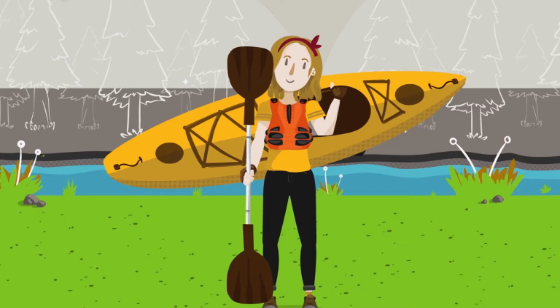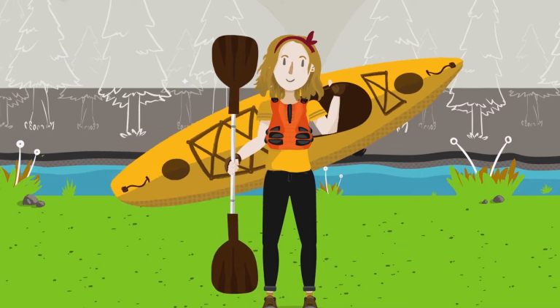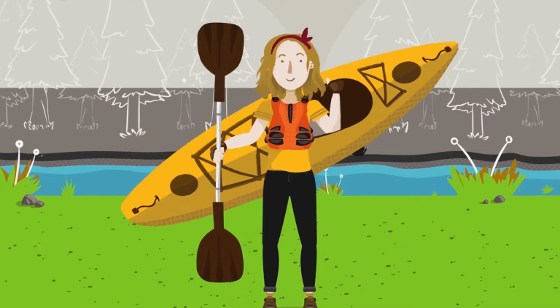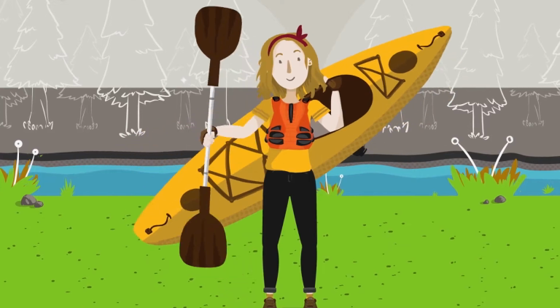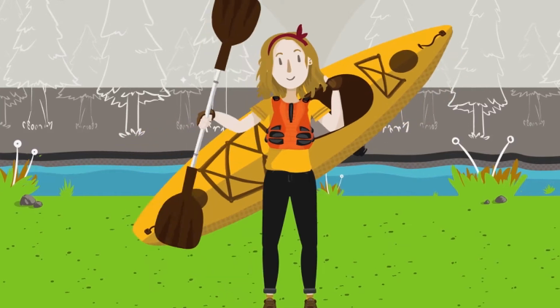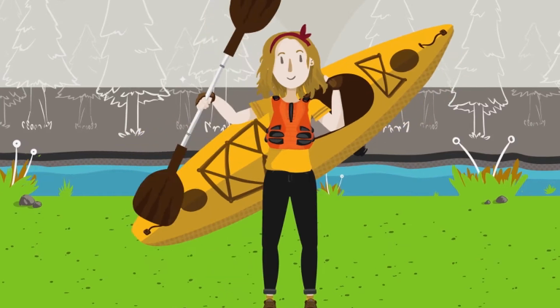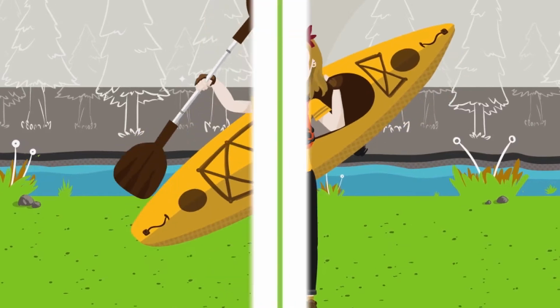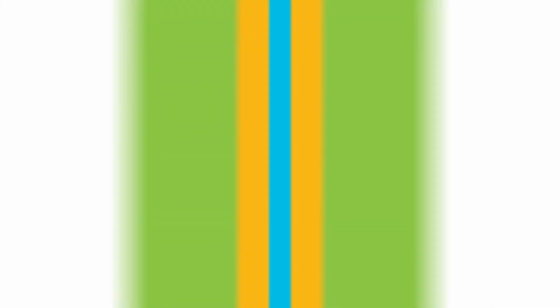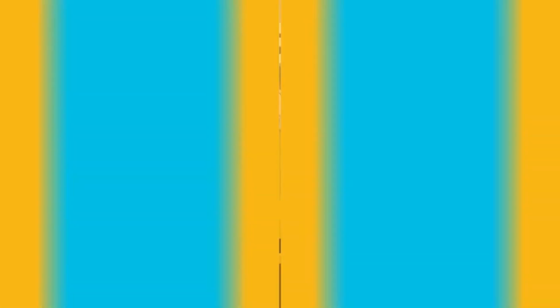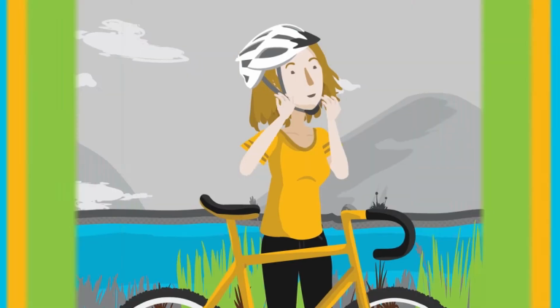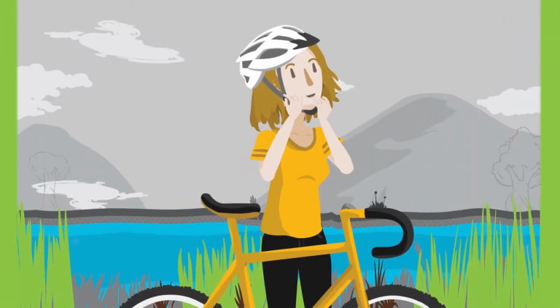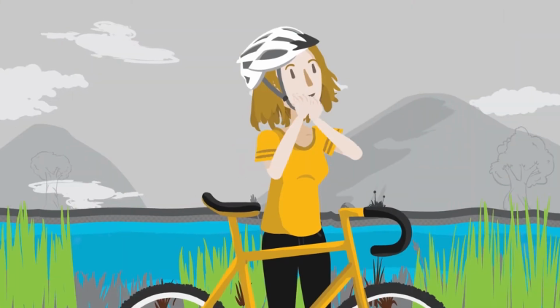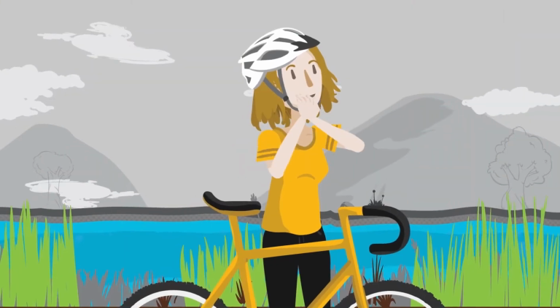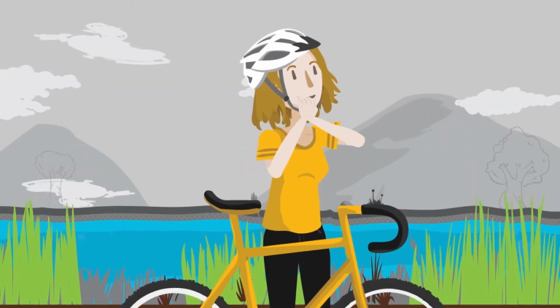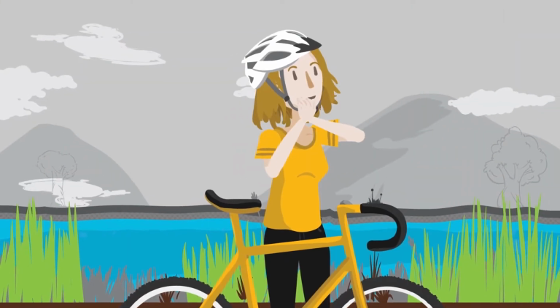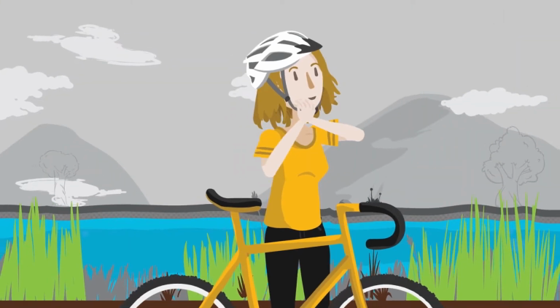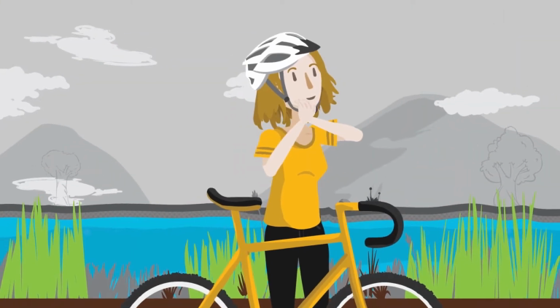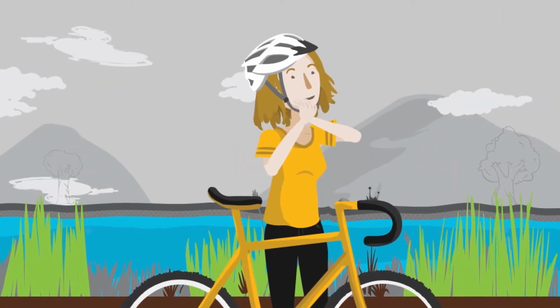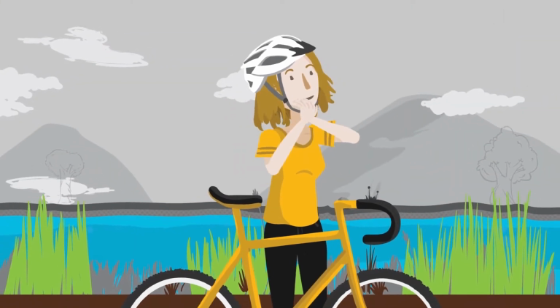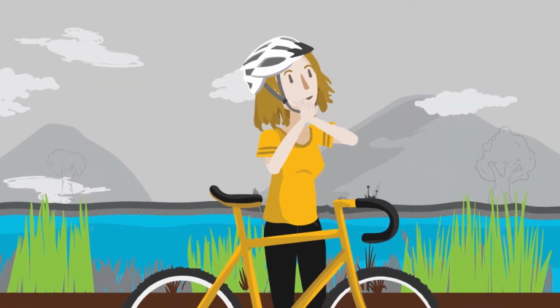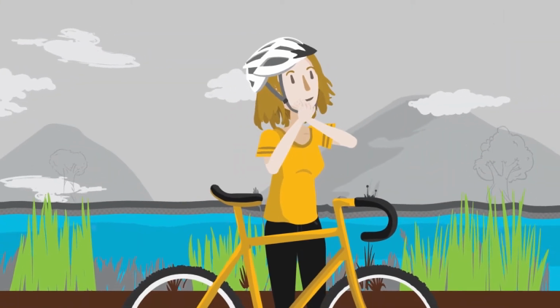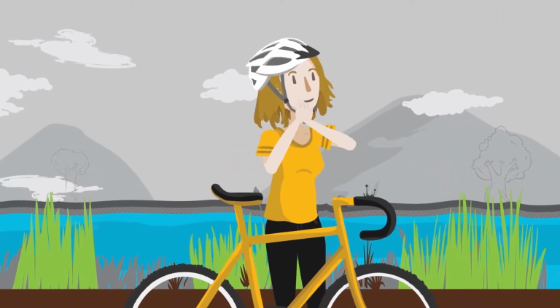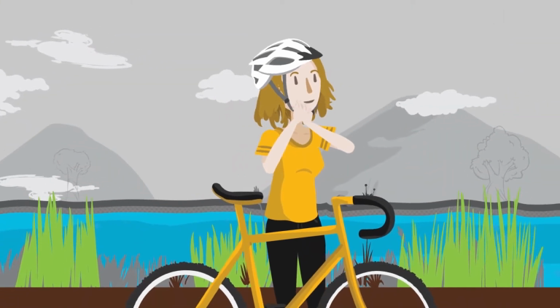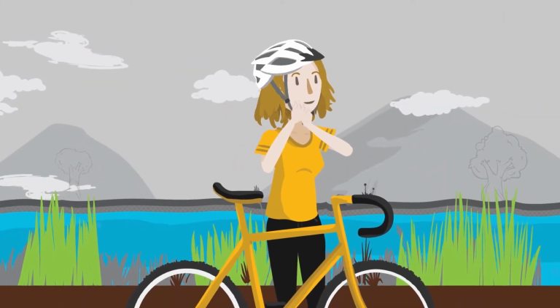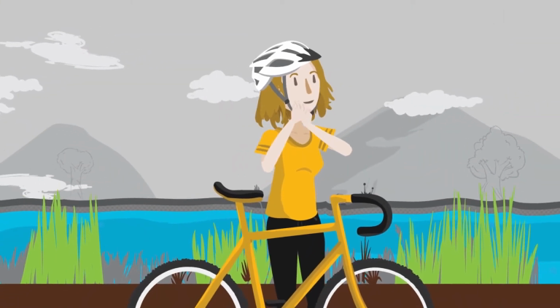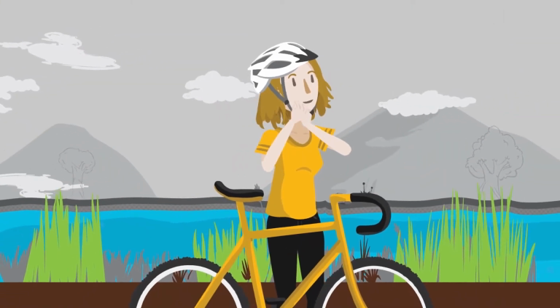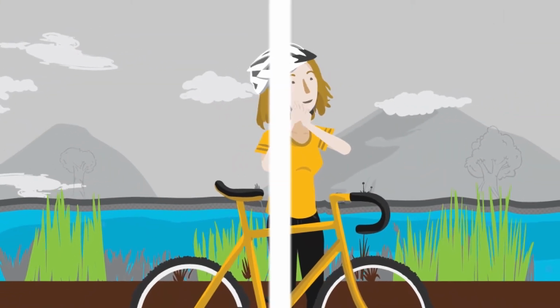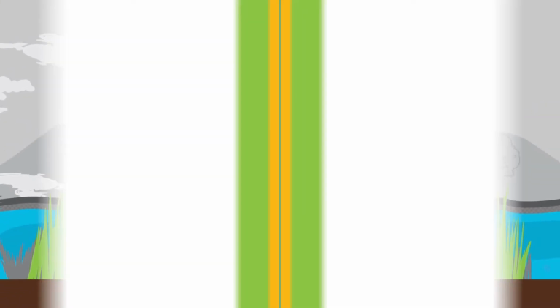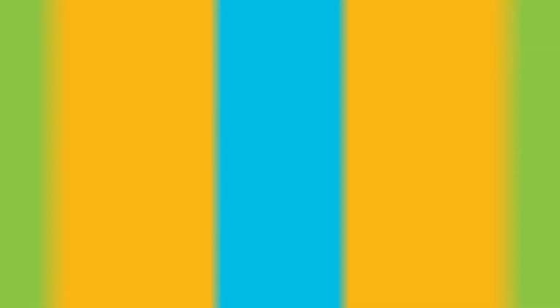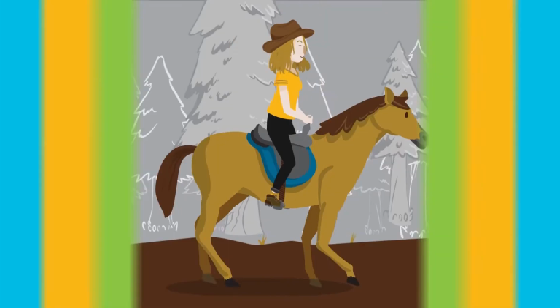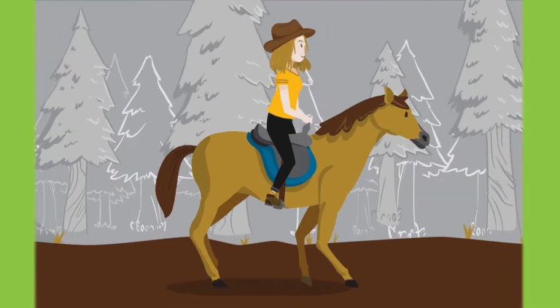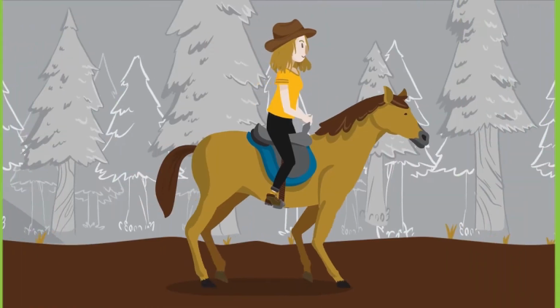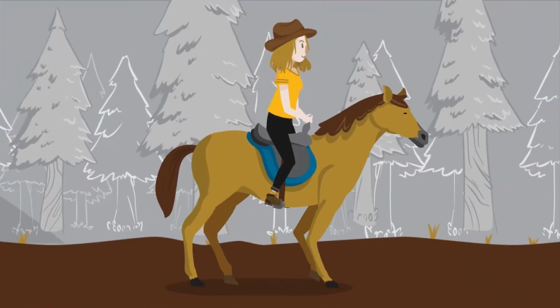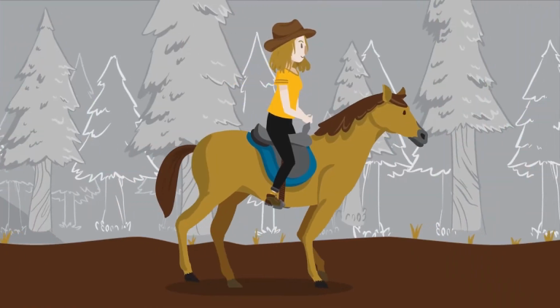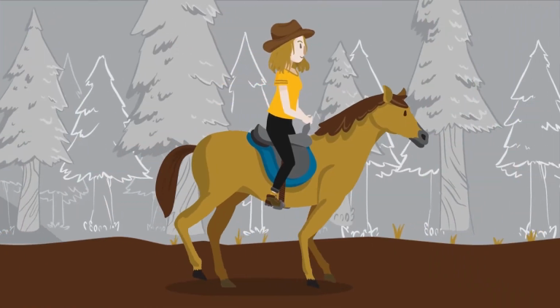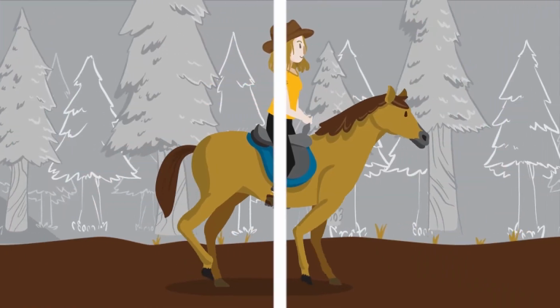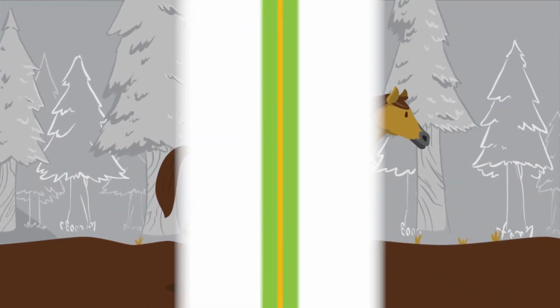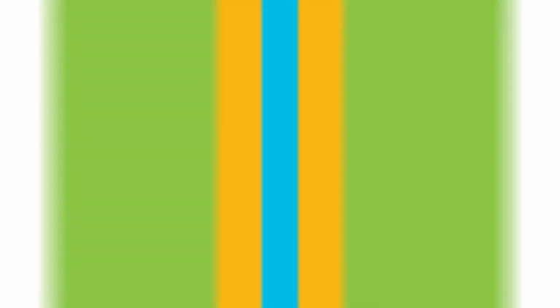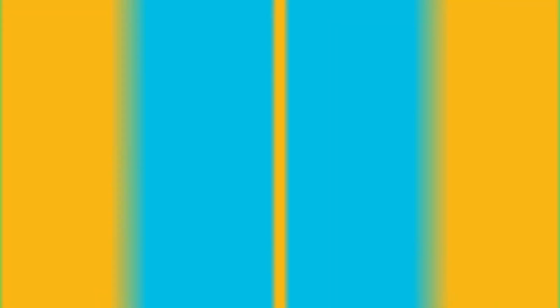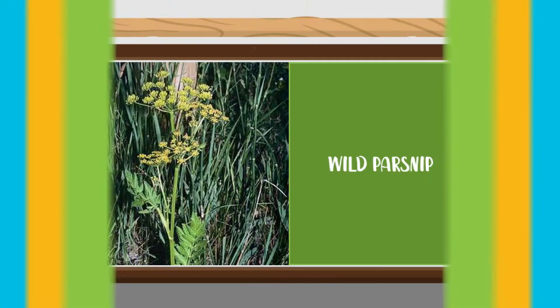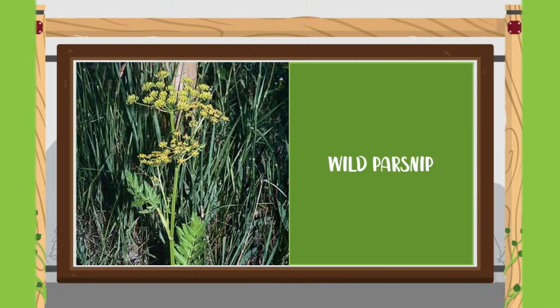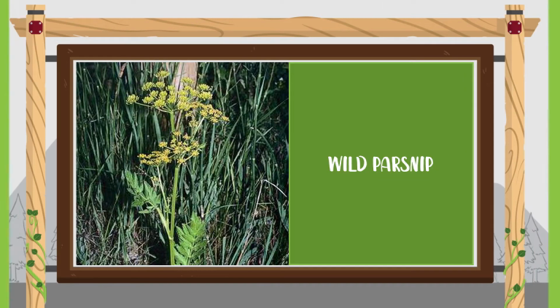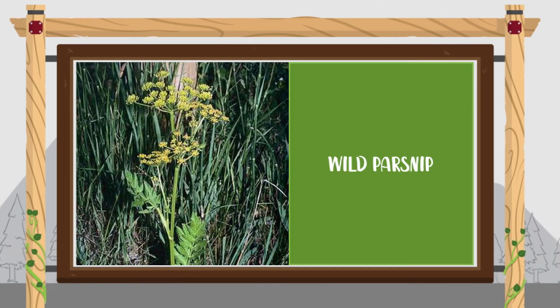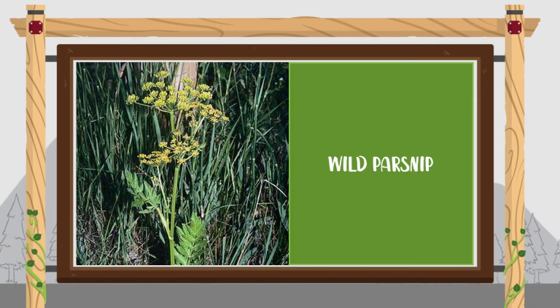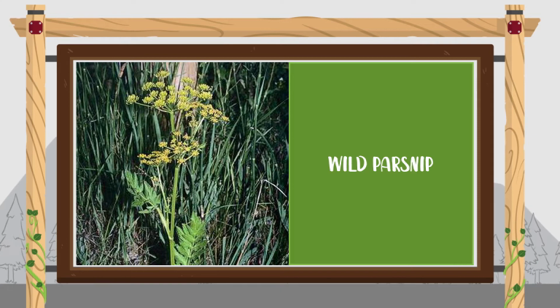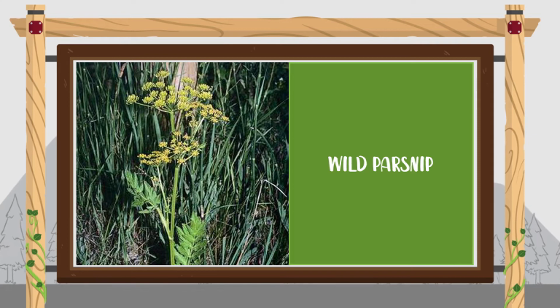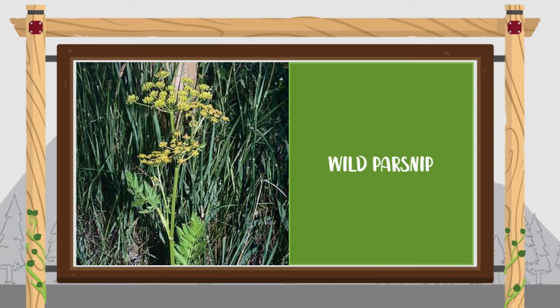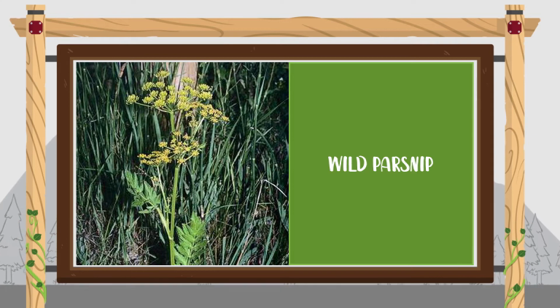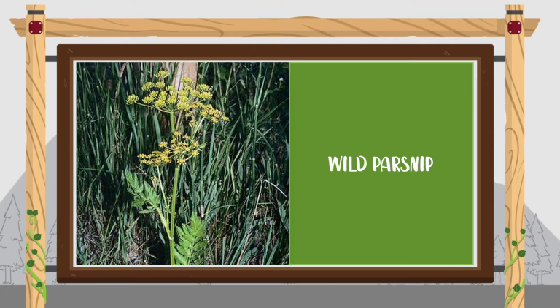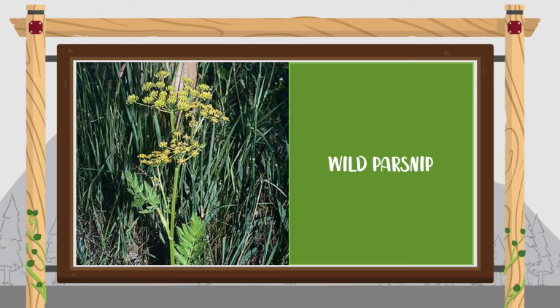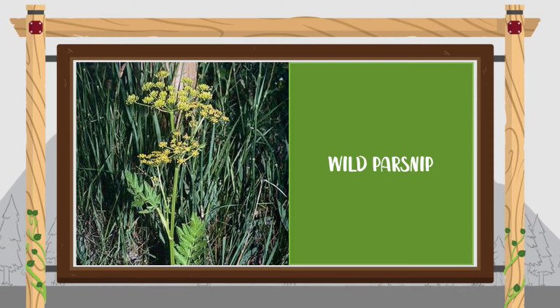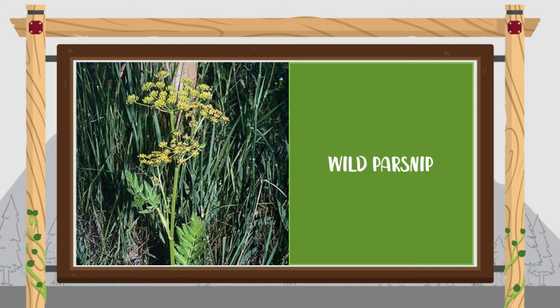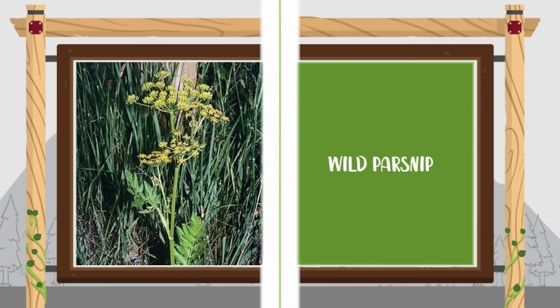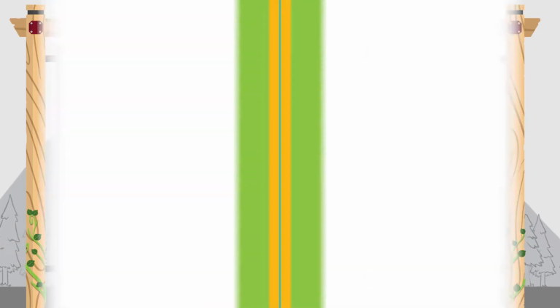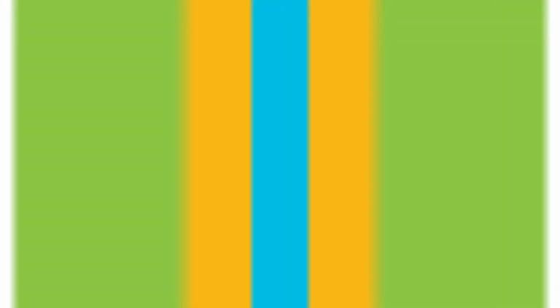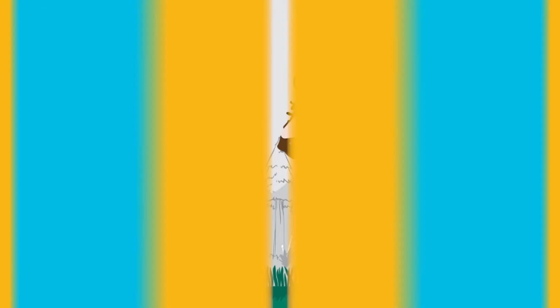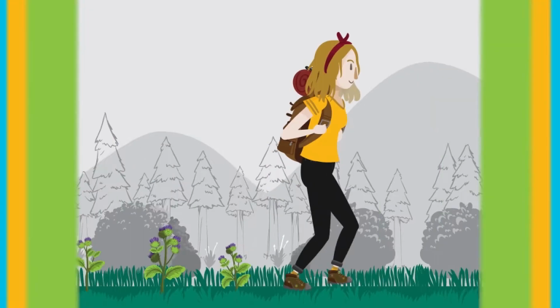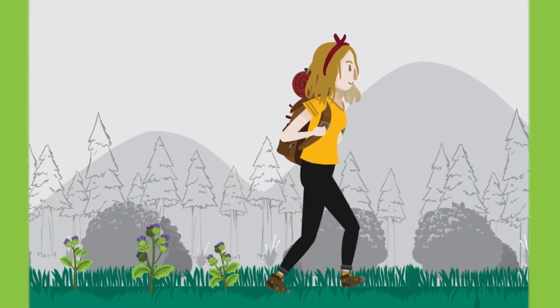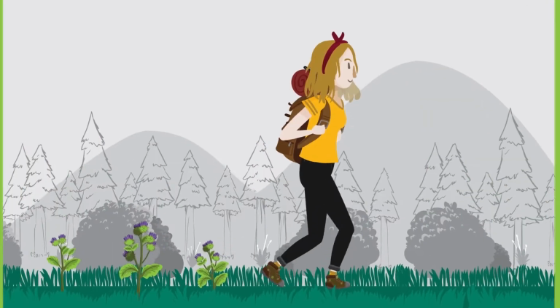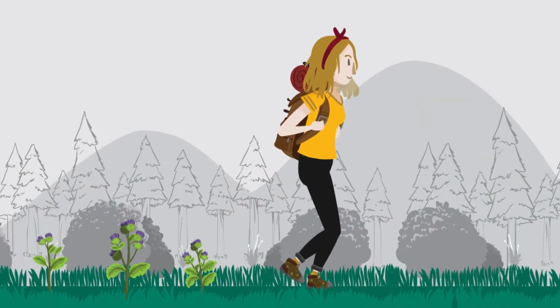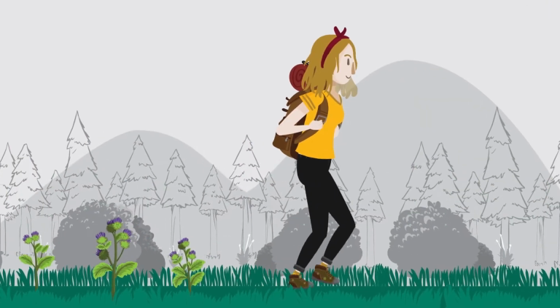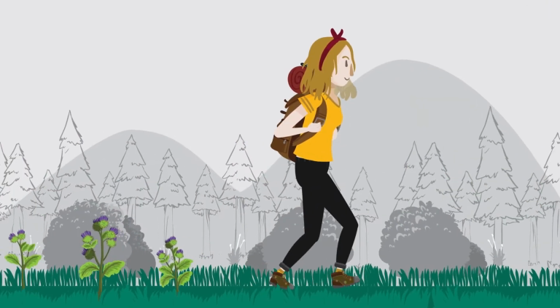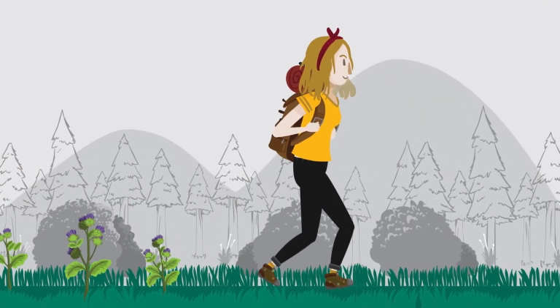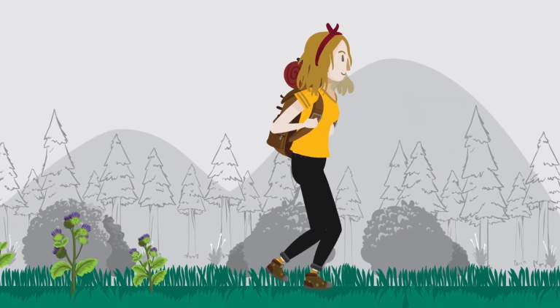Stopping the spread of invasive species is quick and easy. Here's how you can prevent invaders like these from taking over our natural areas.